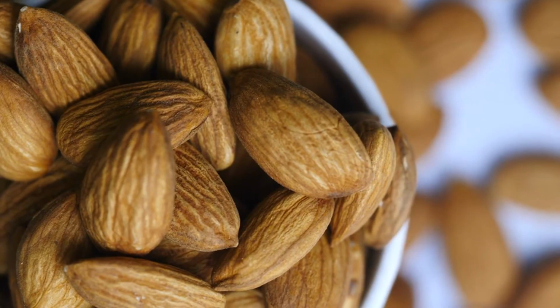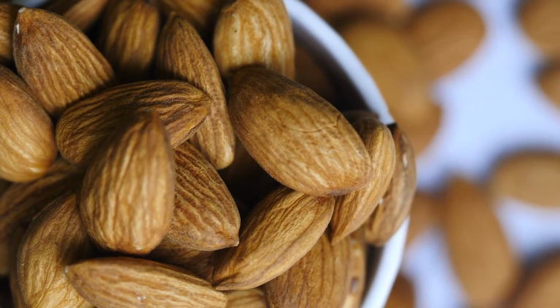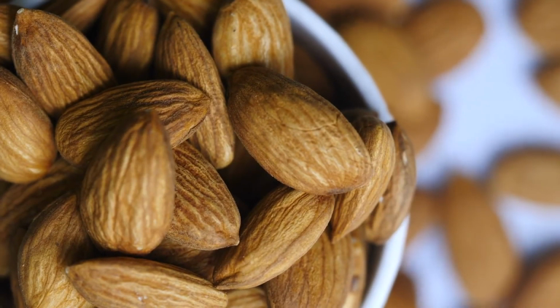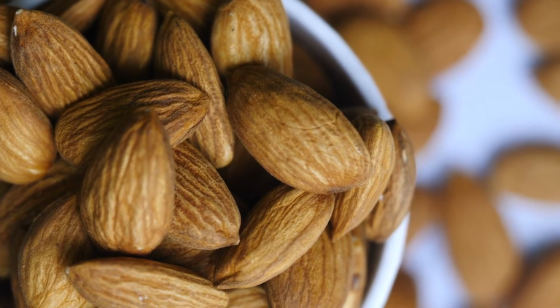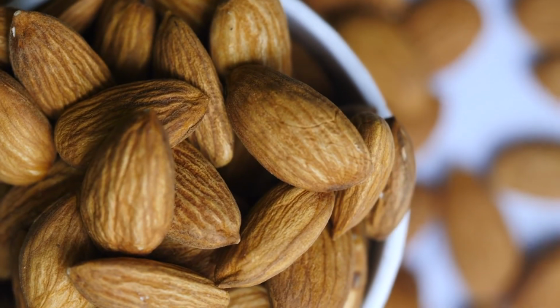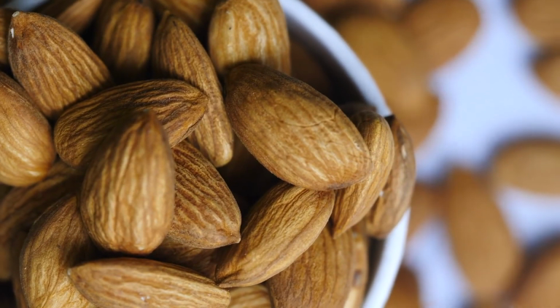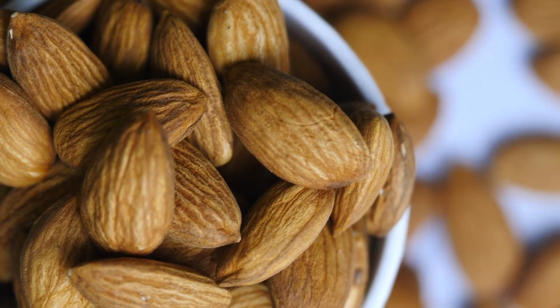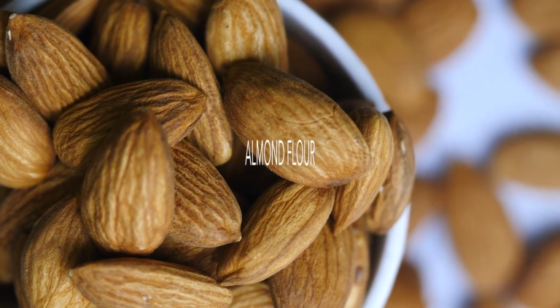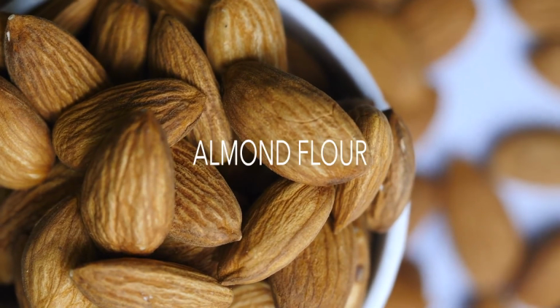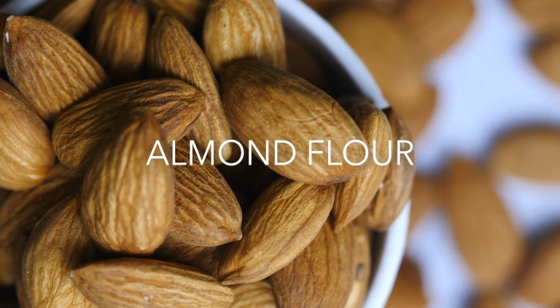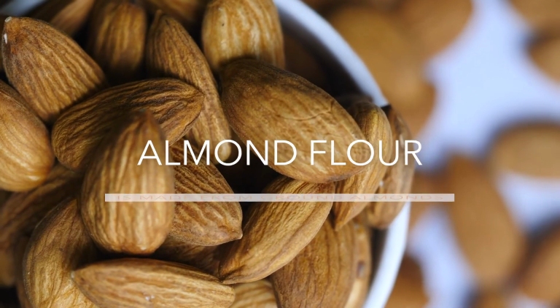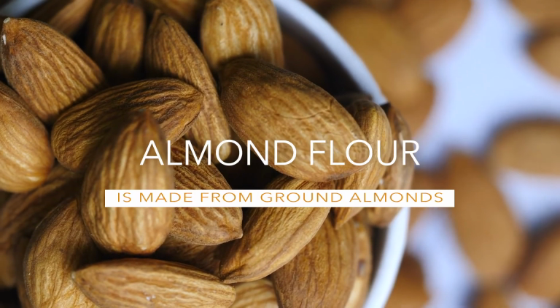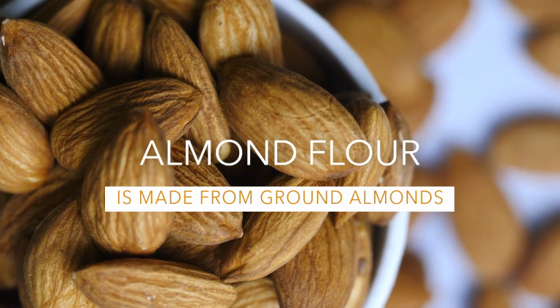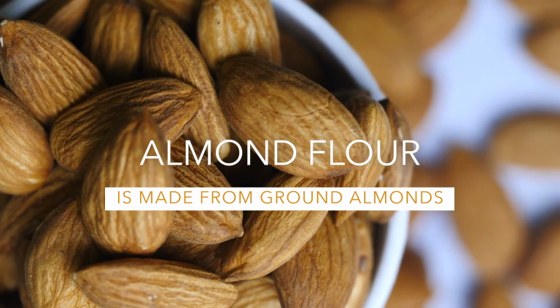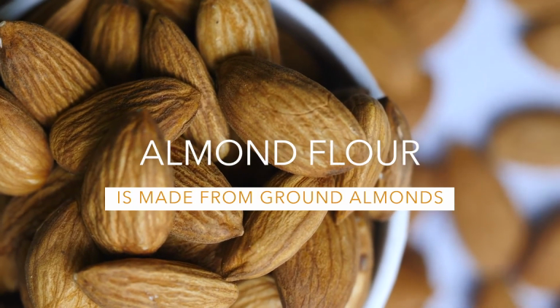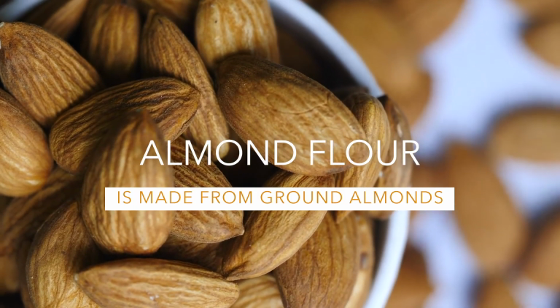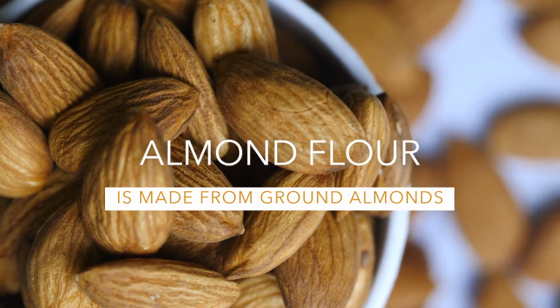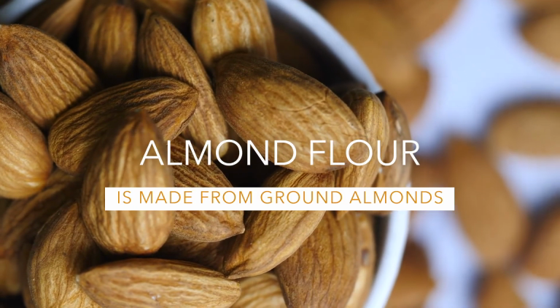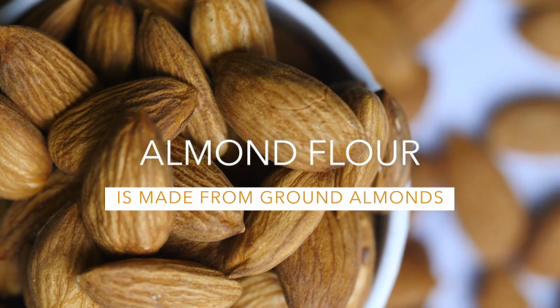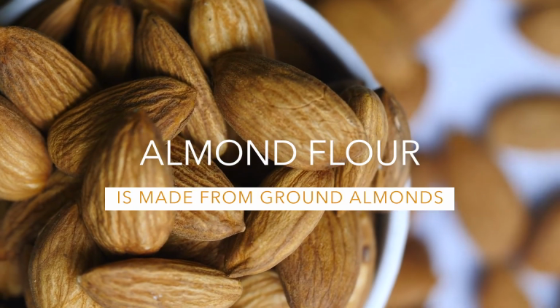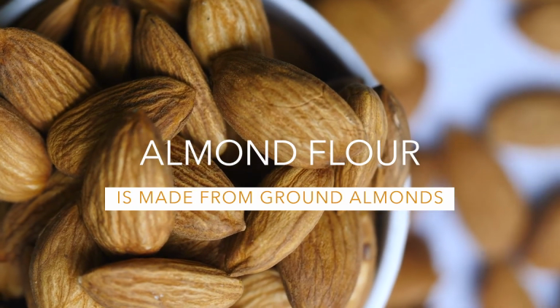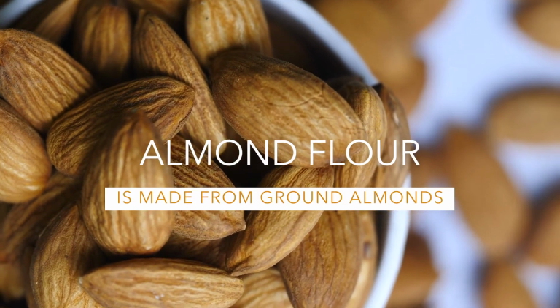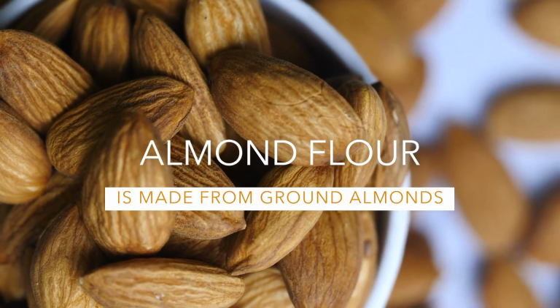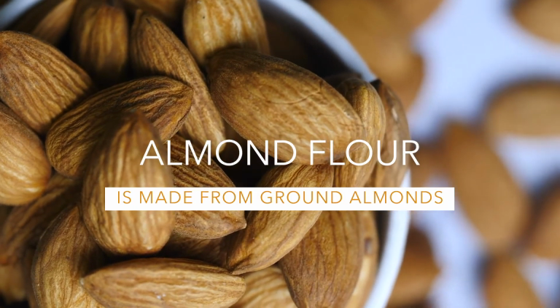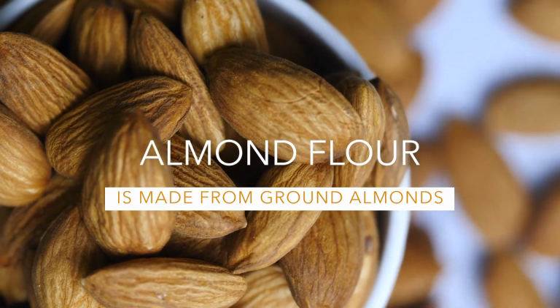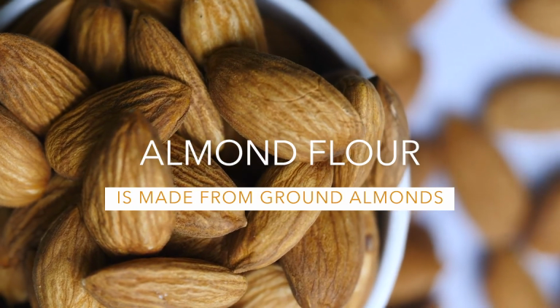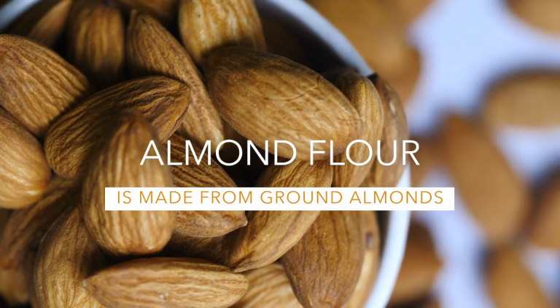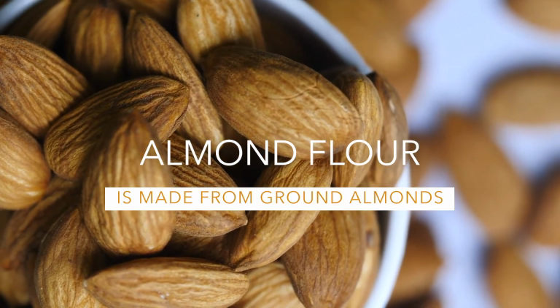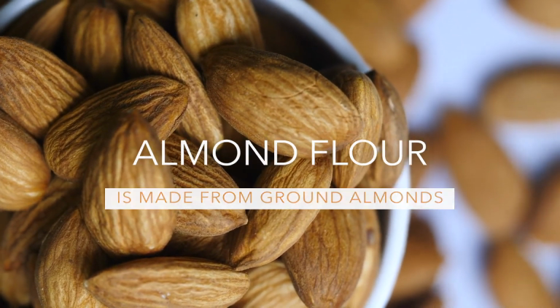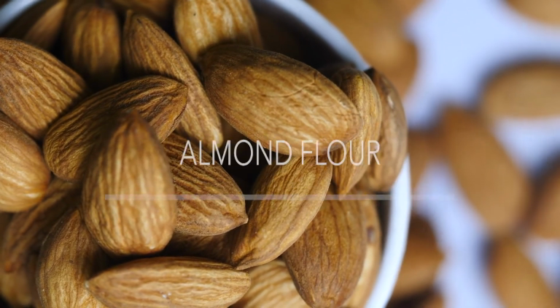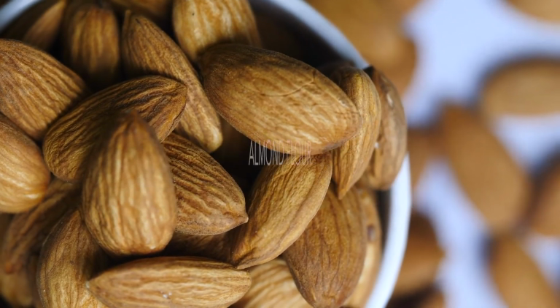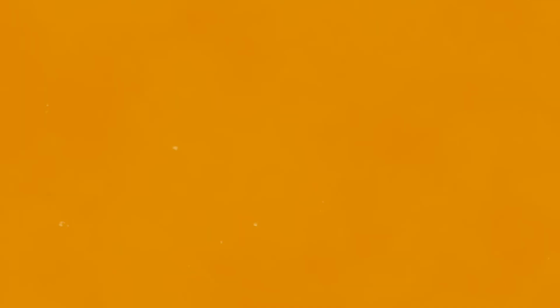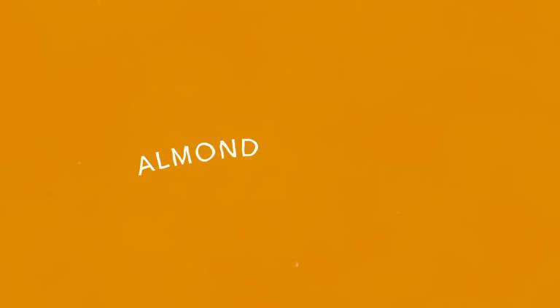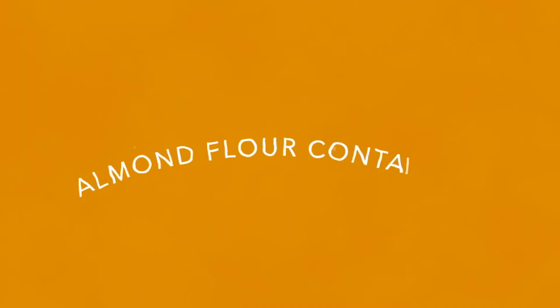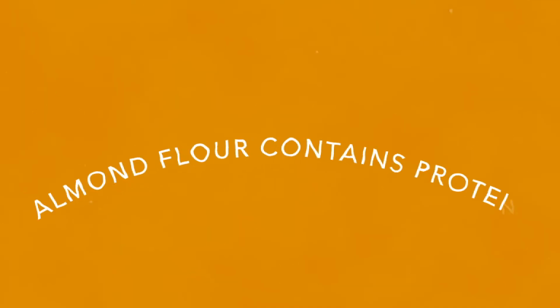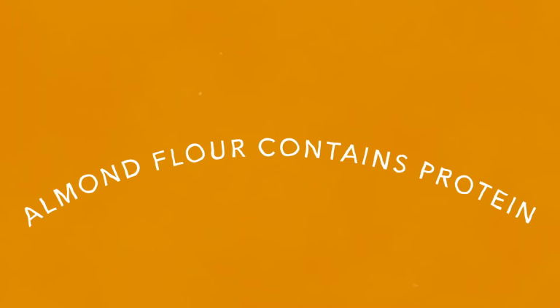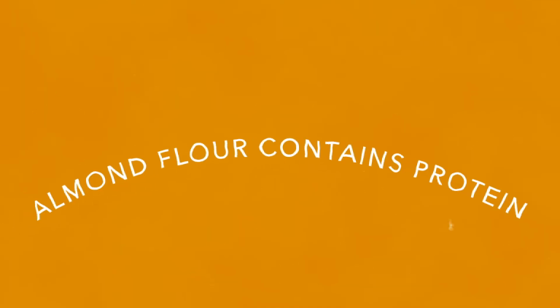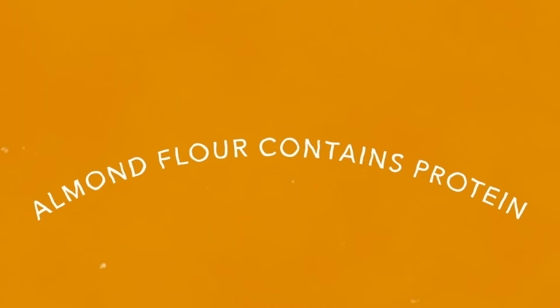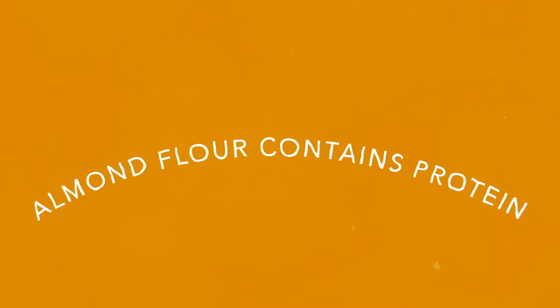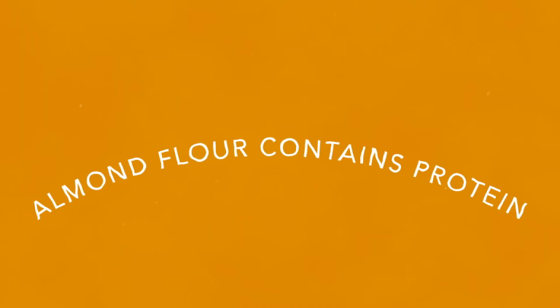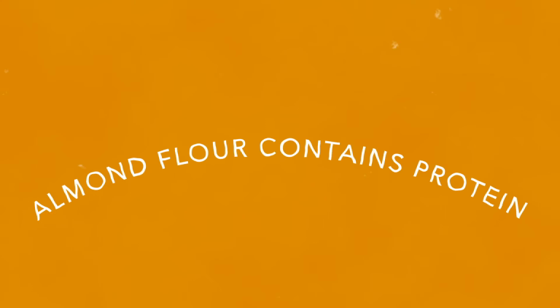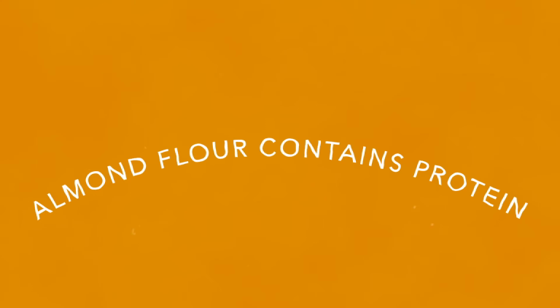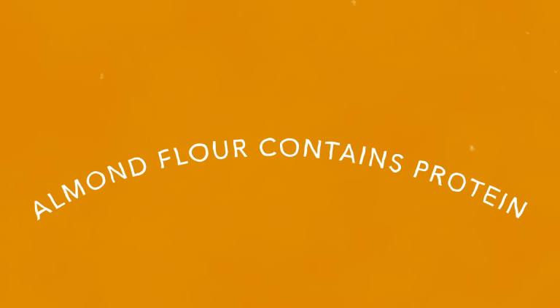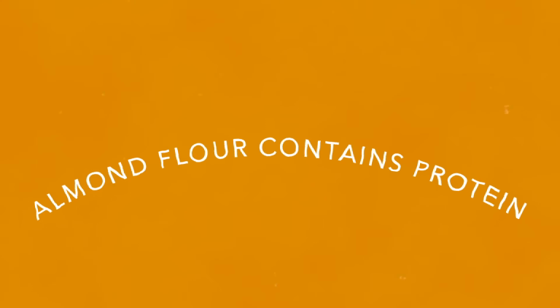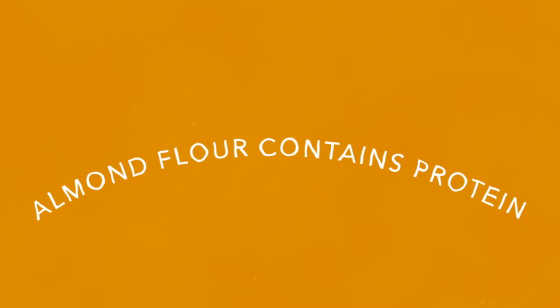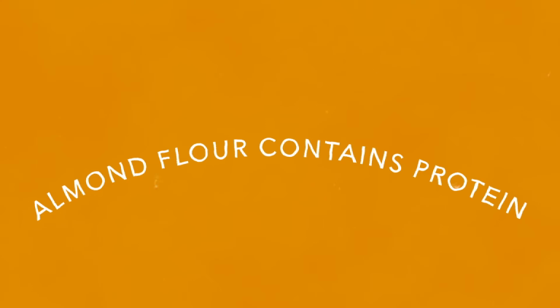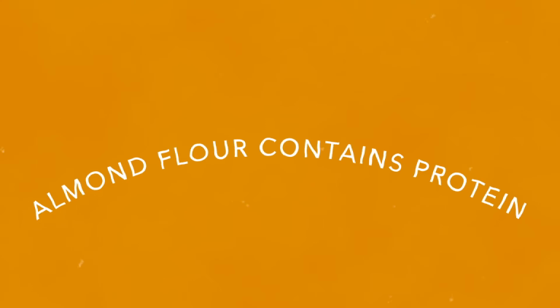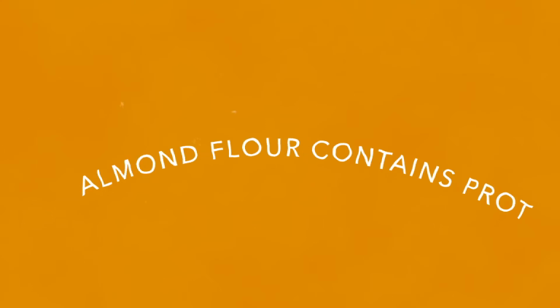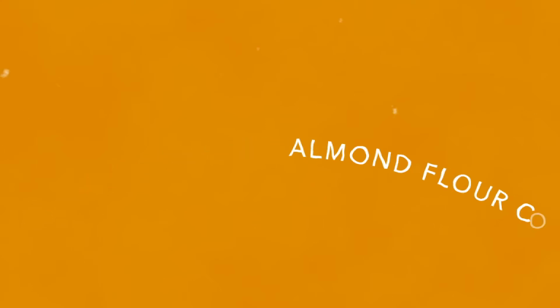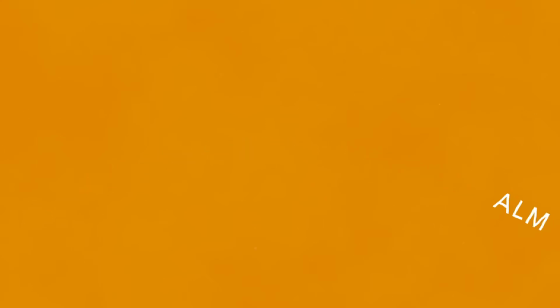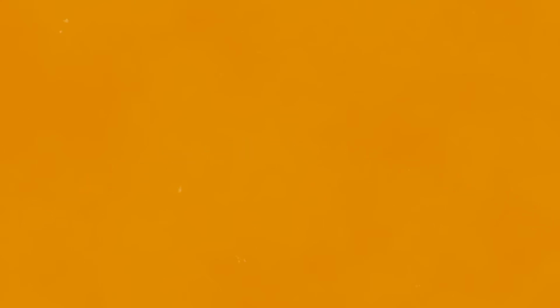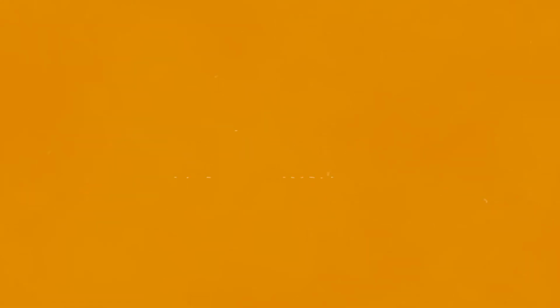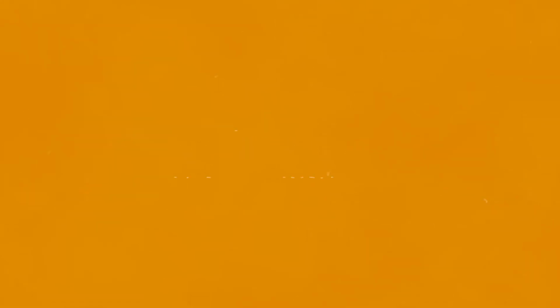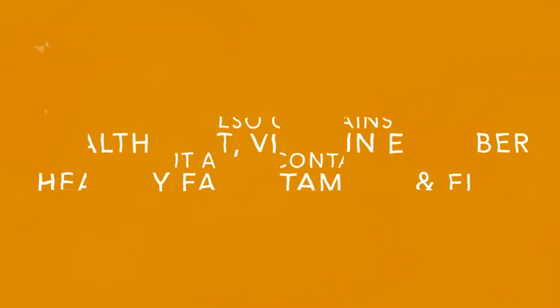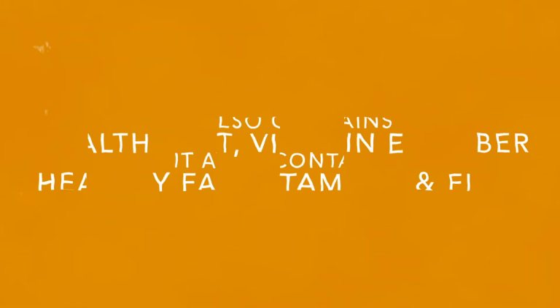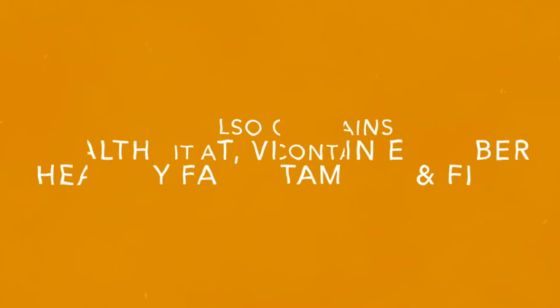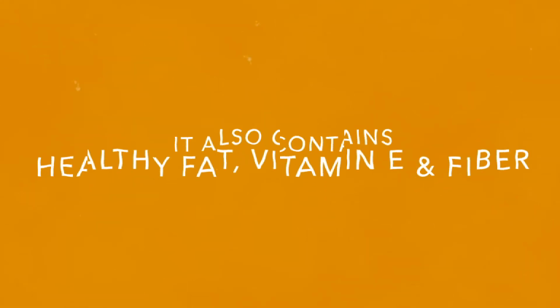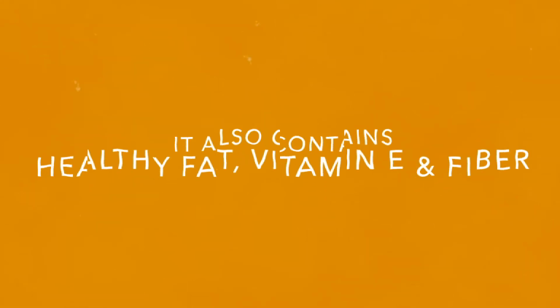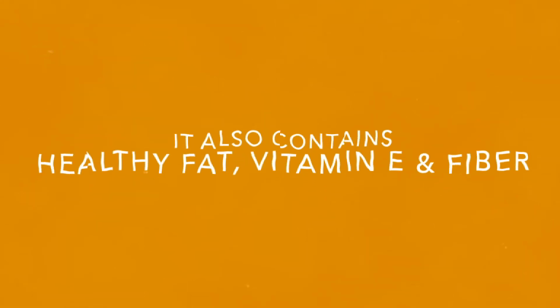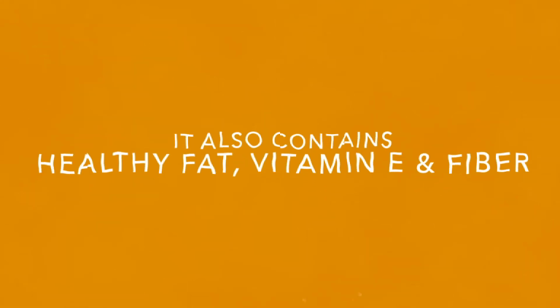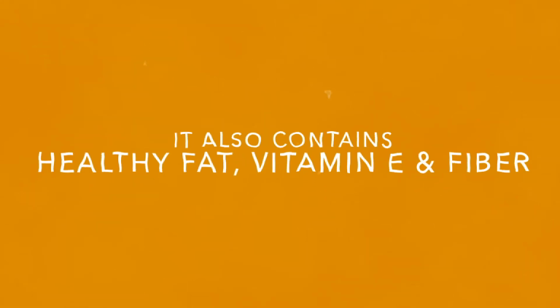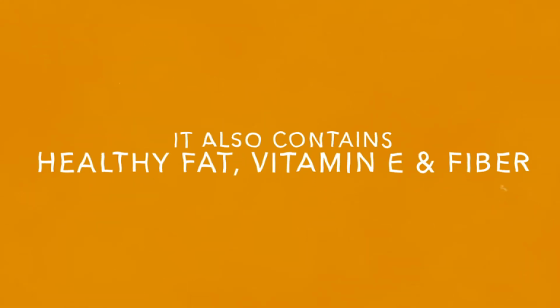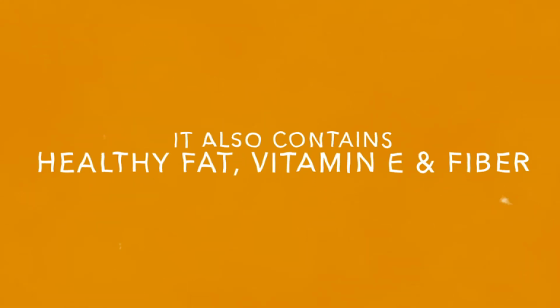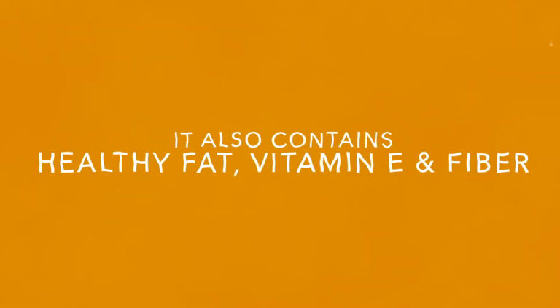Almond flour is another great option. It is made with finely ground almonds and provides protein, healthy fat, vitamin E, and fiber.